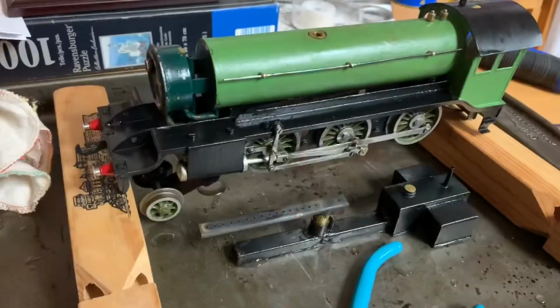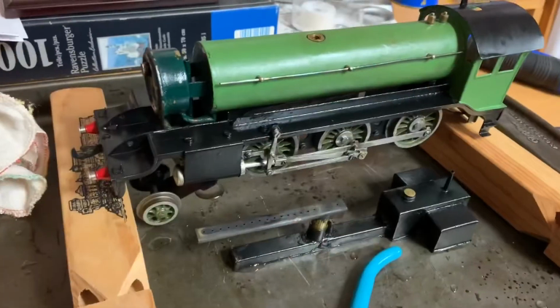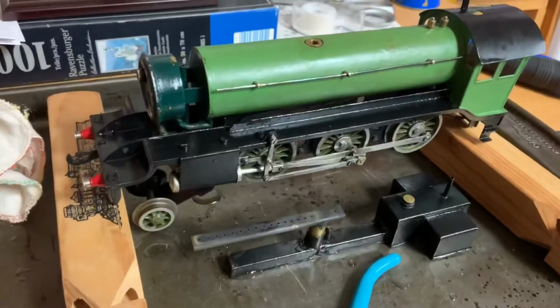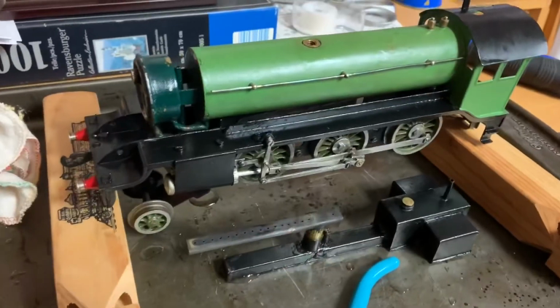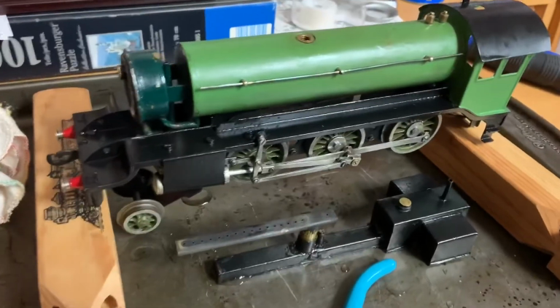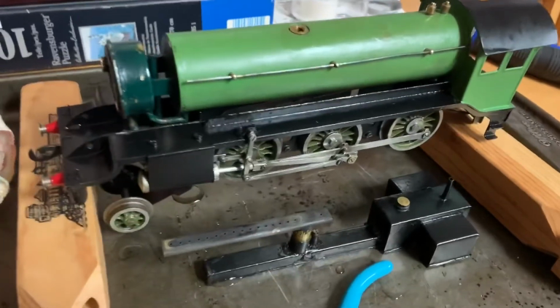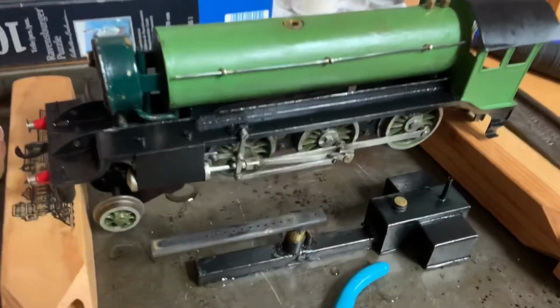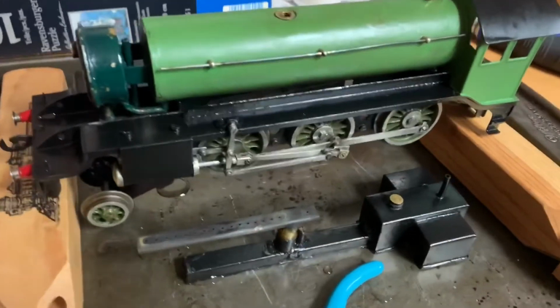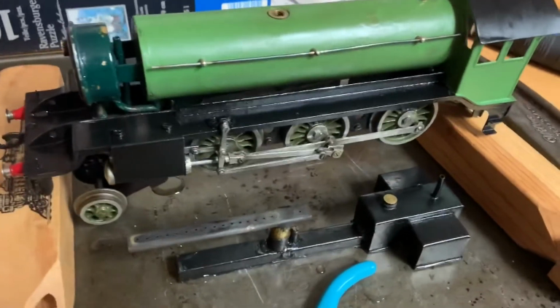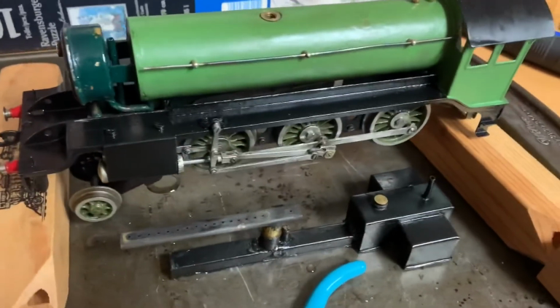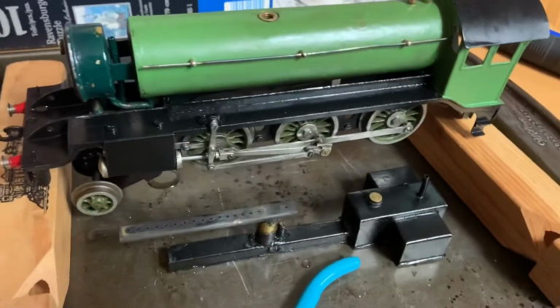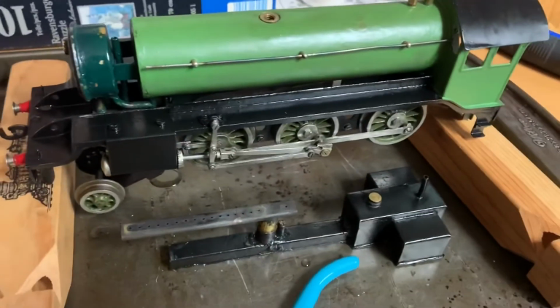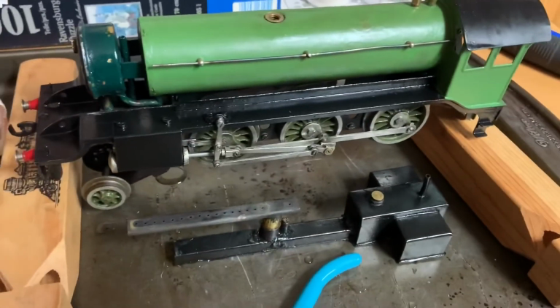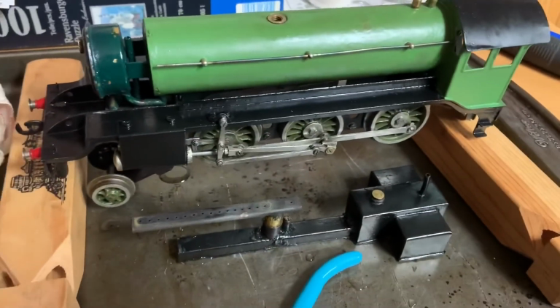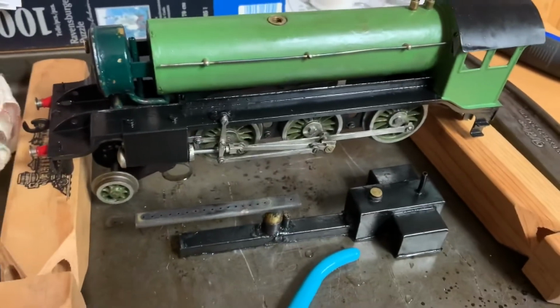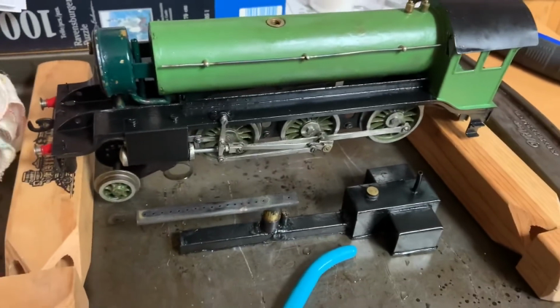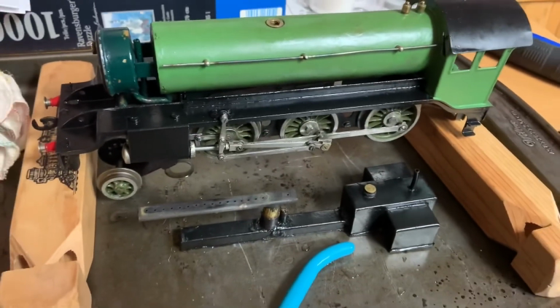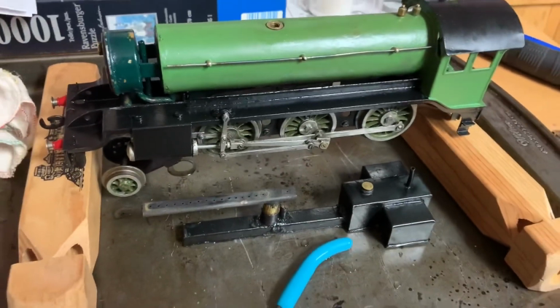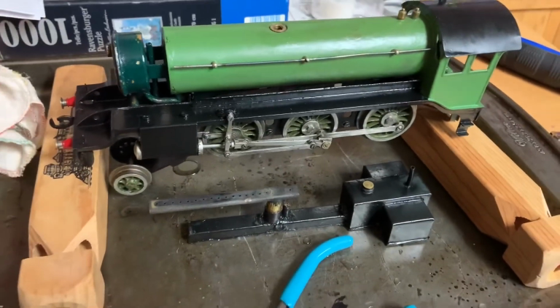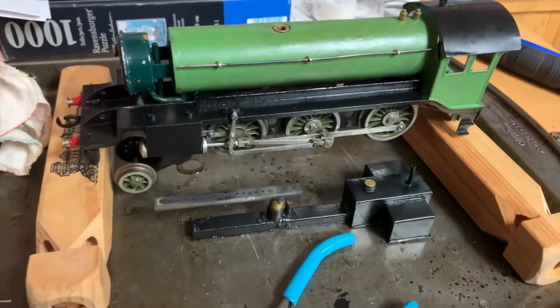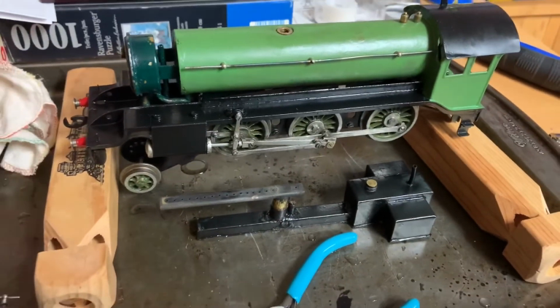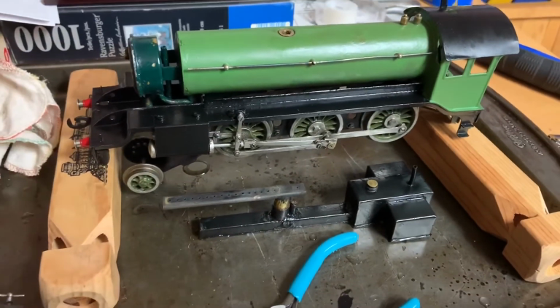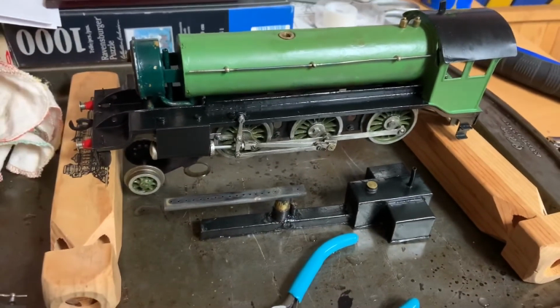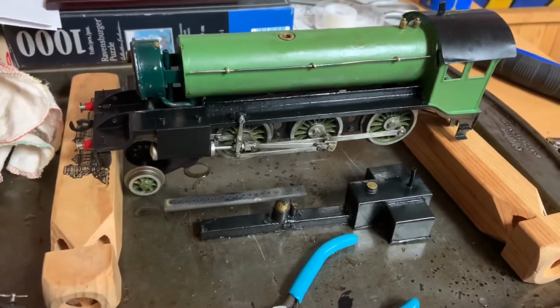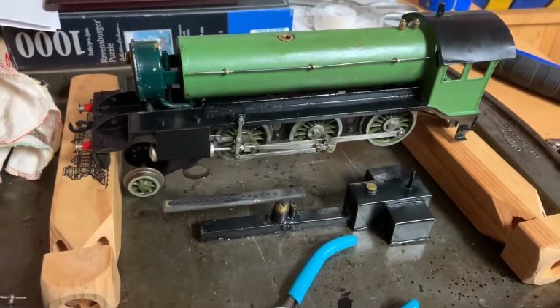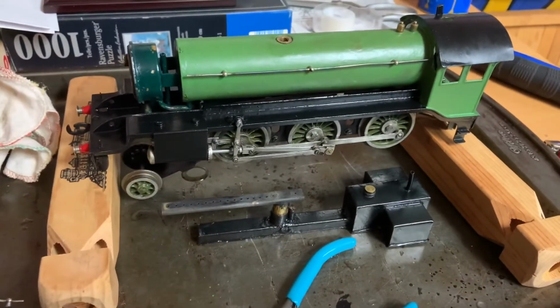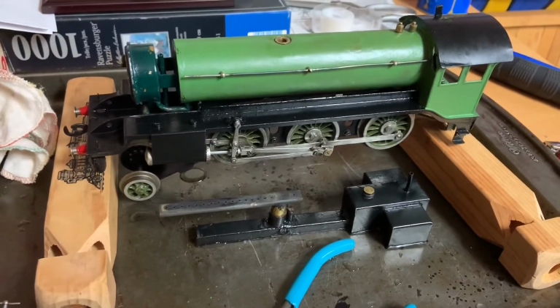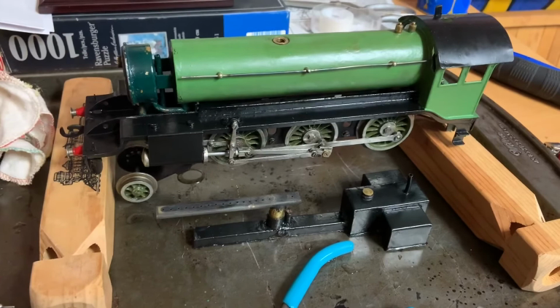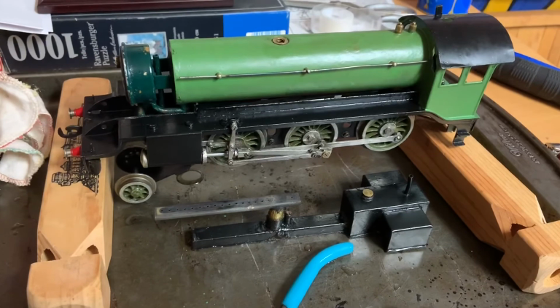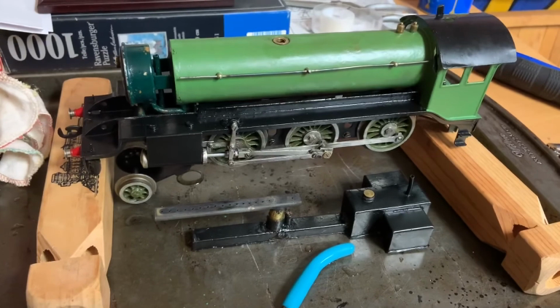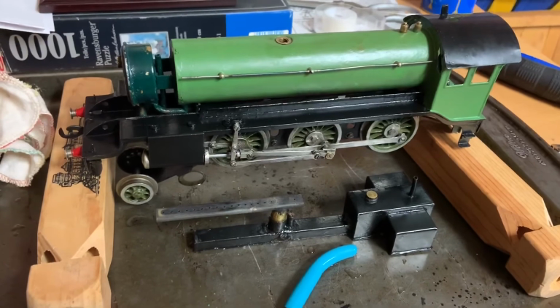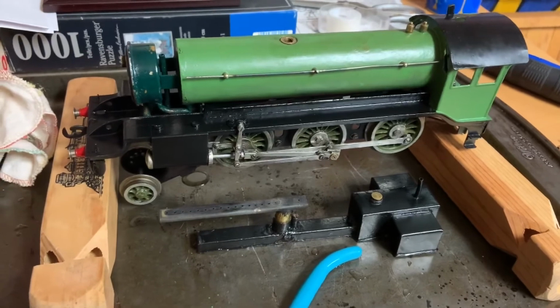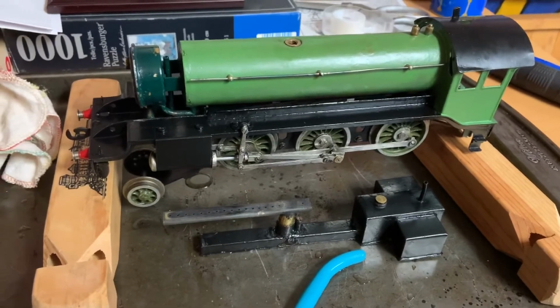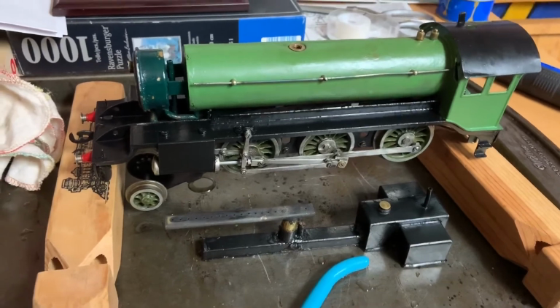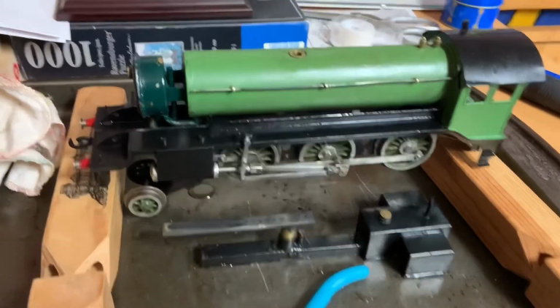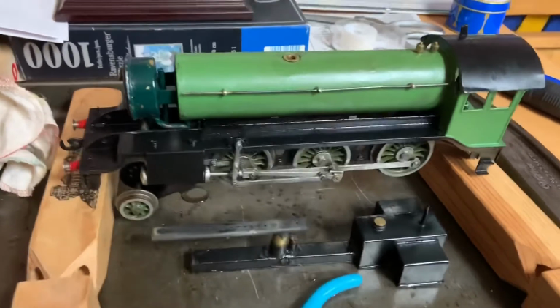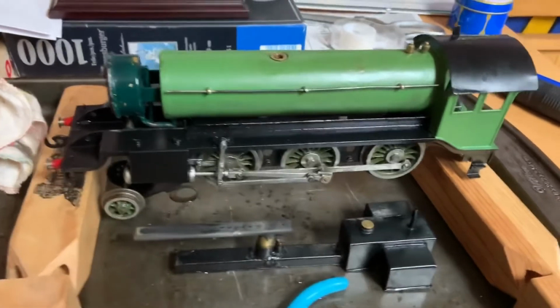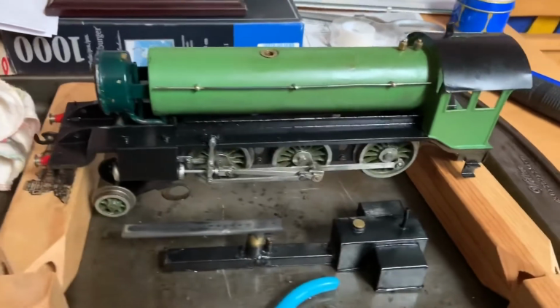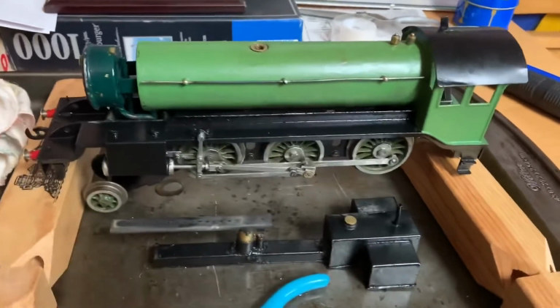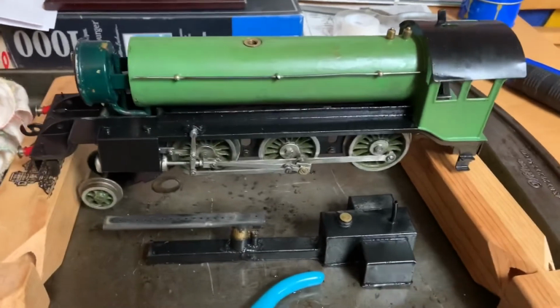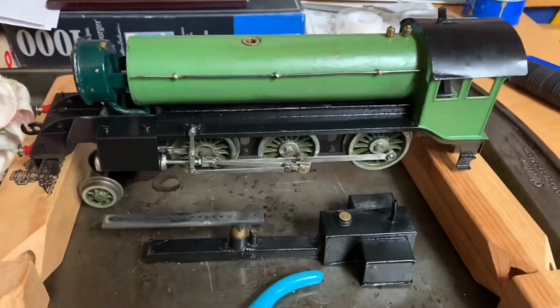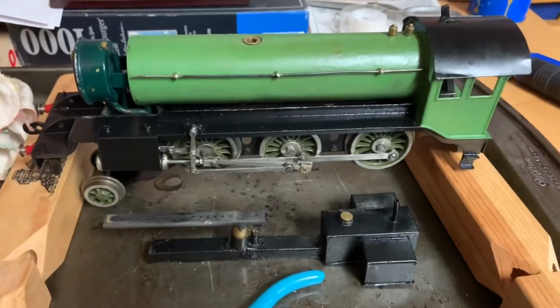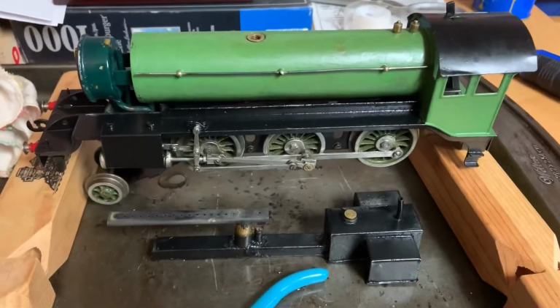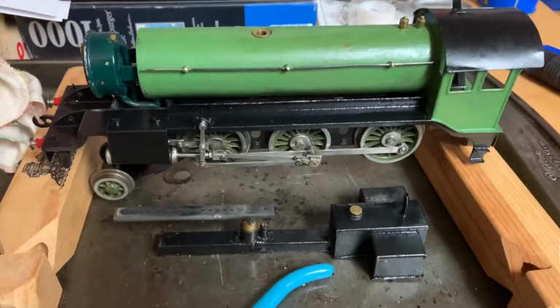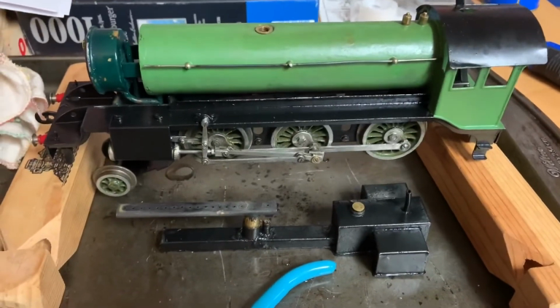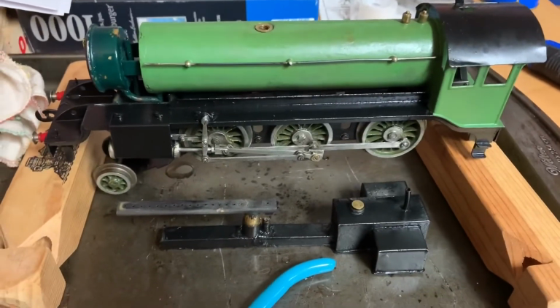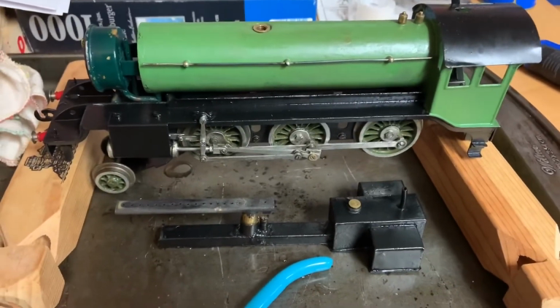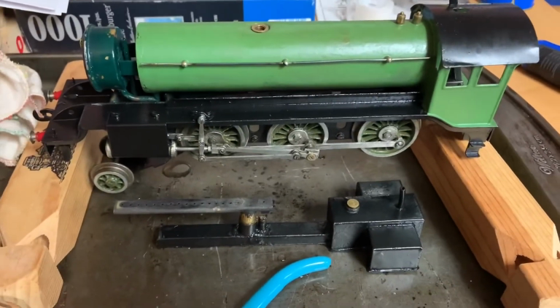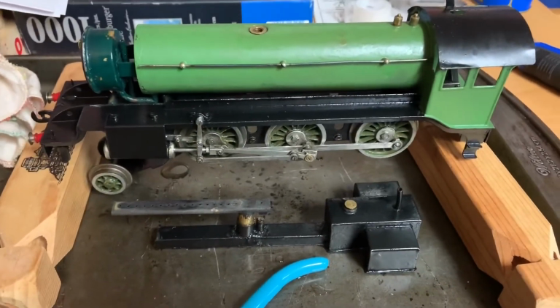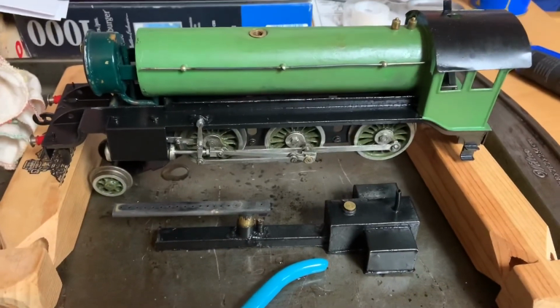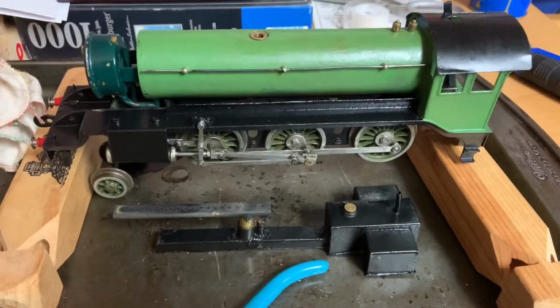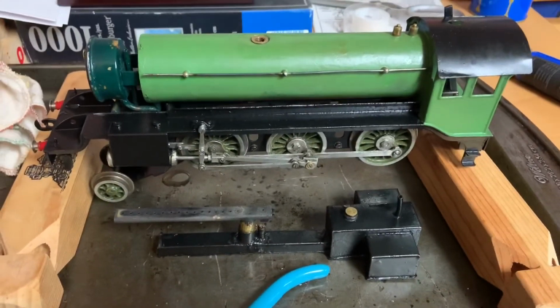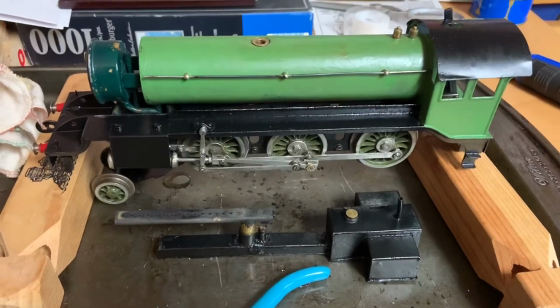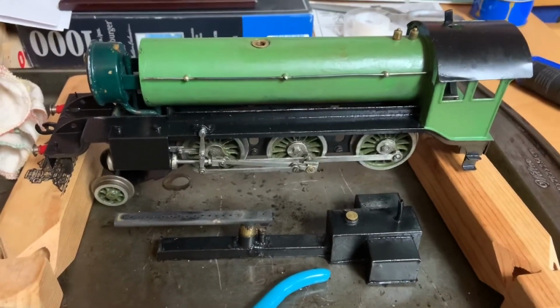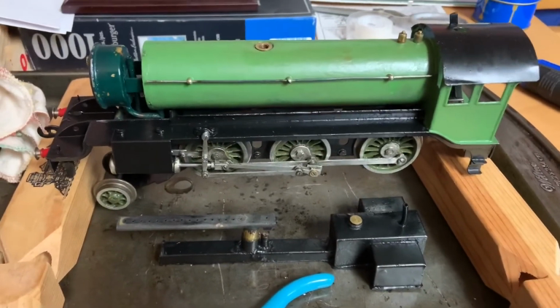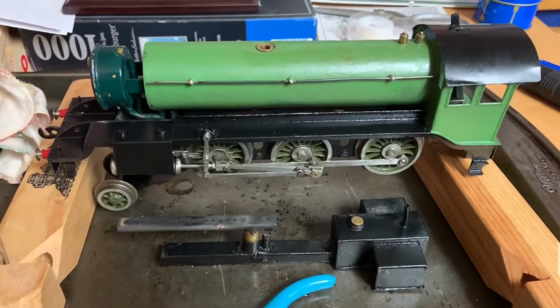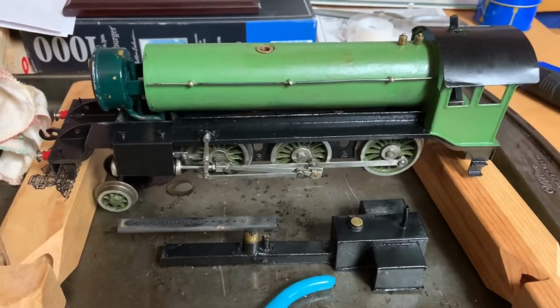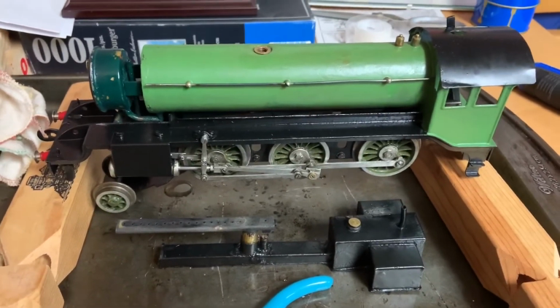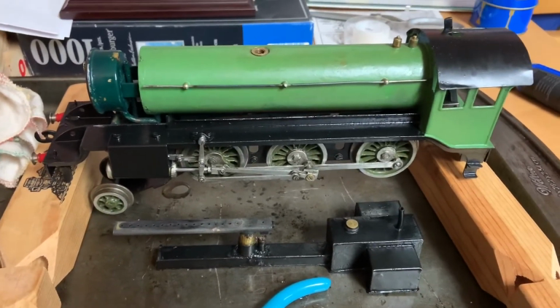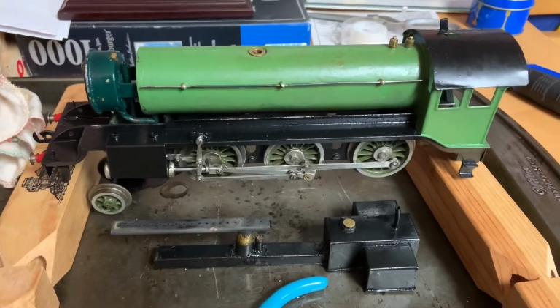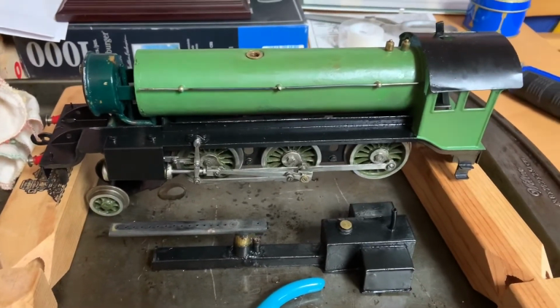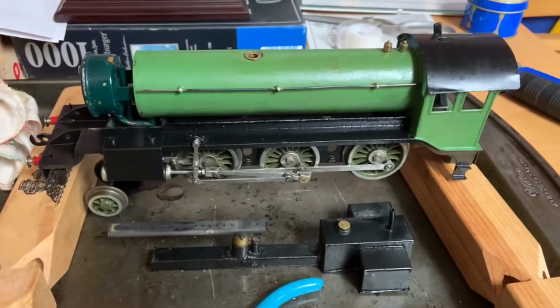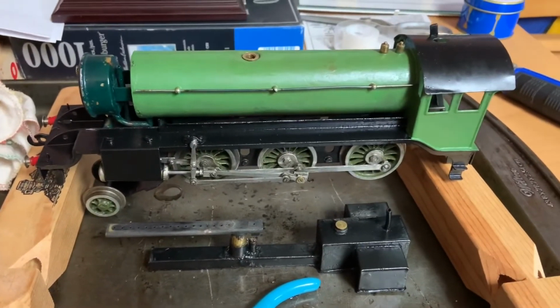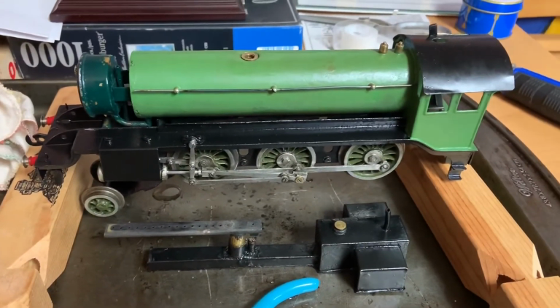I don't have track with a broad enough curve to run it on just yet, so that was just a bench test, but I'm certainly happy.